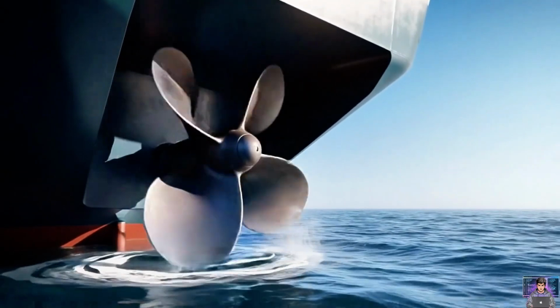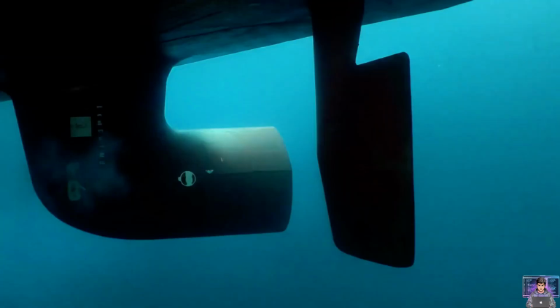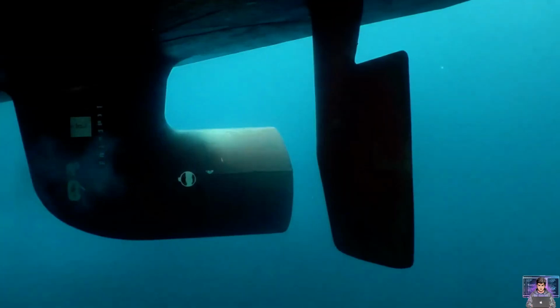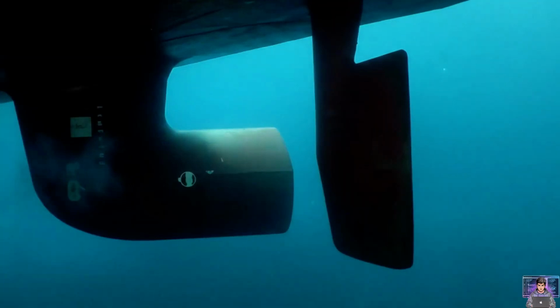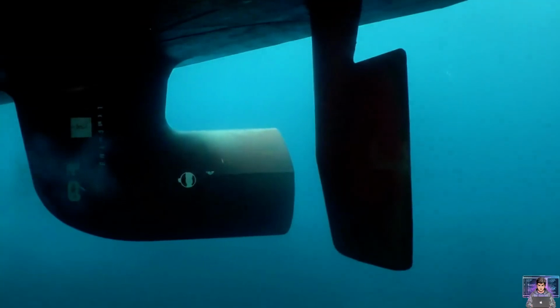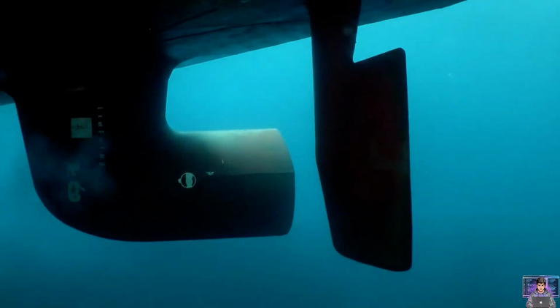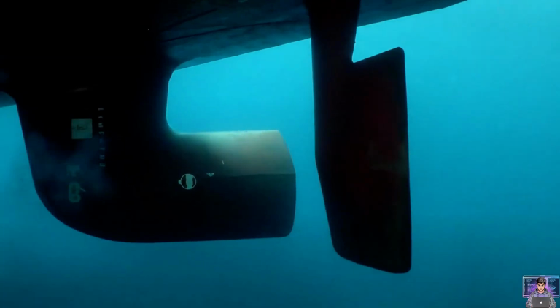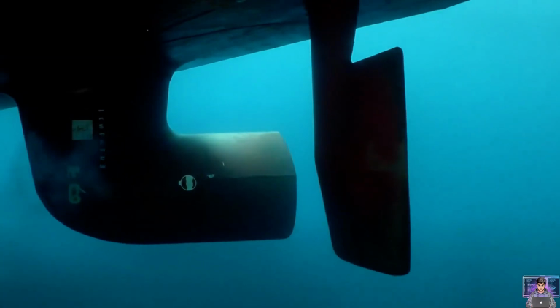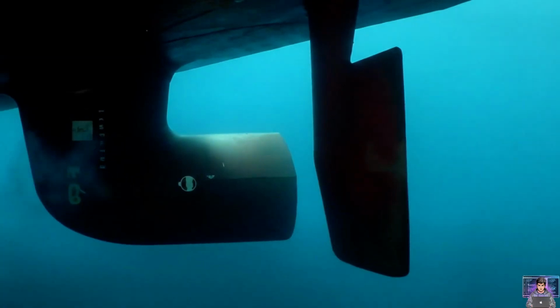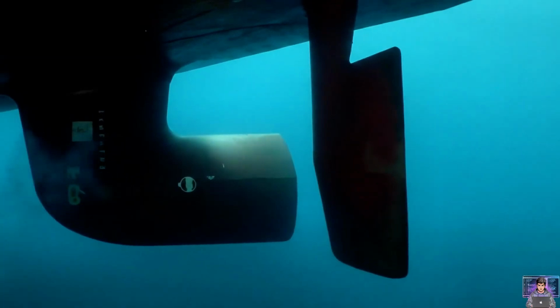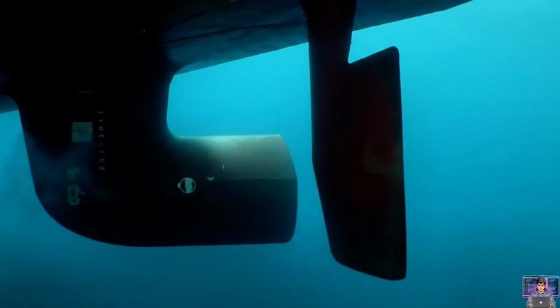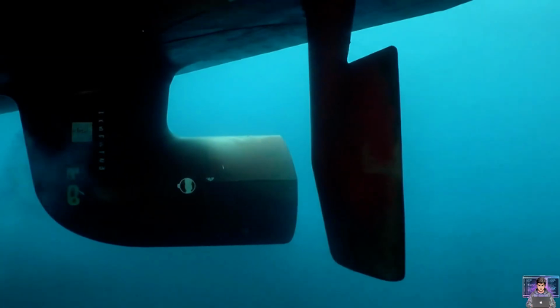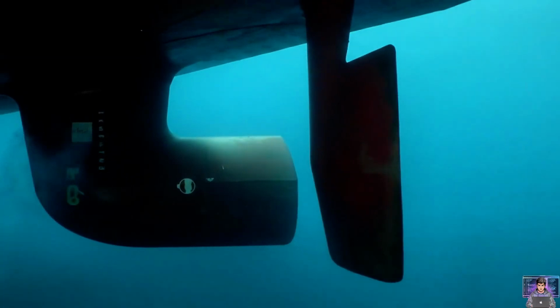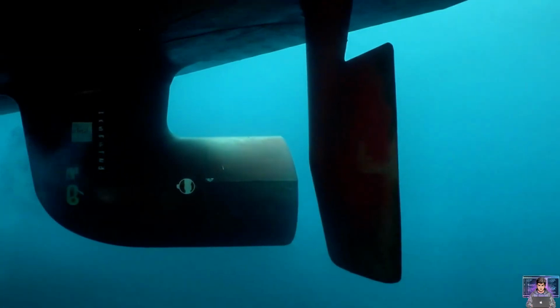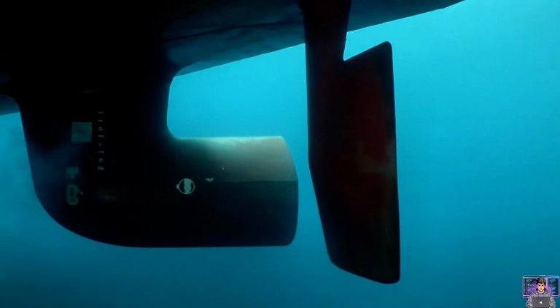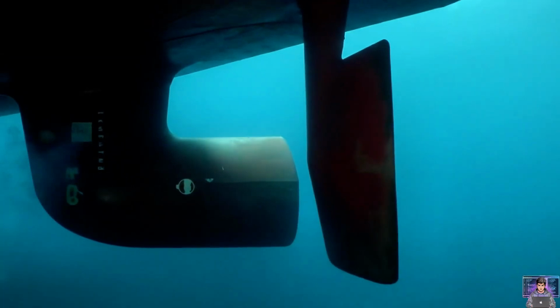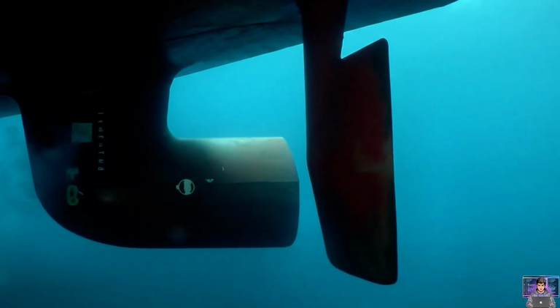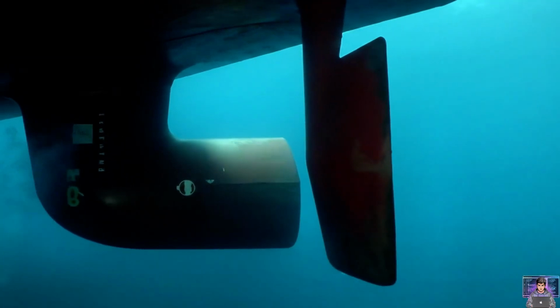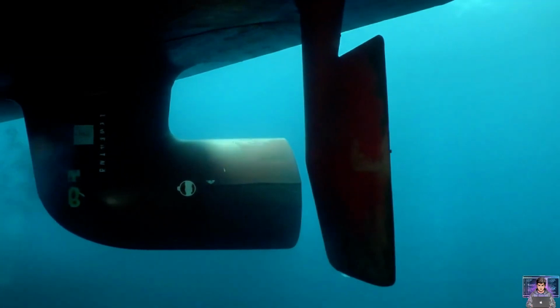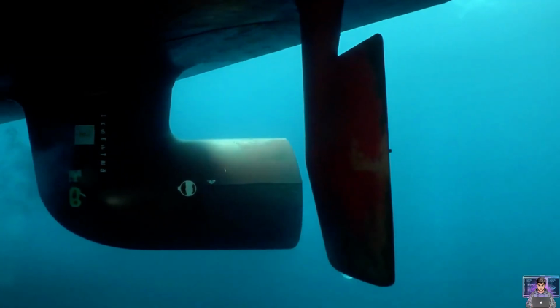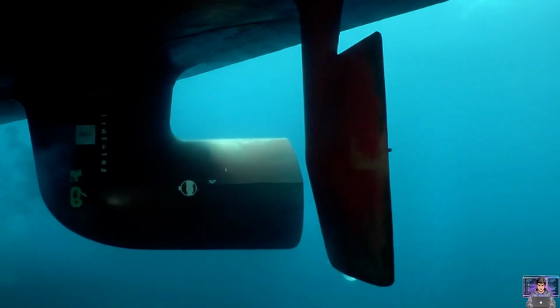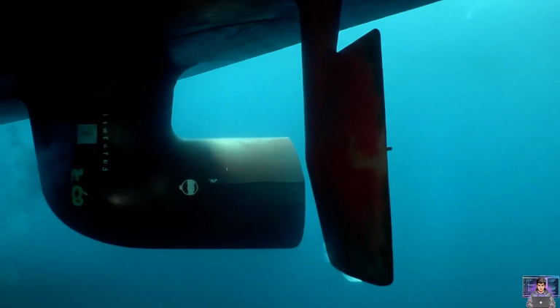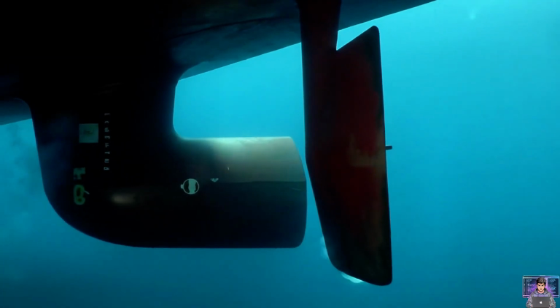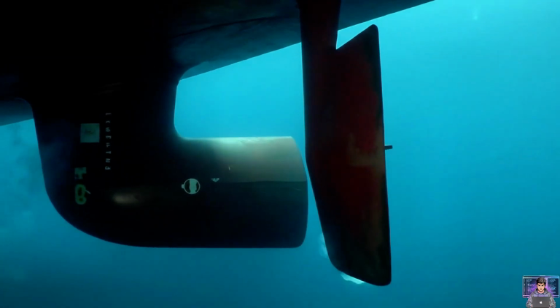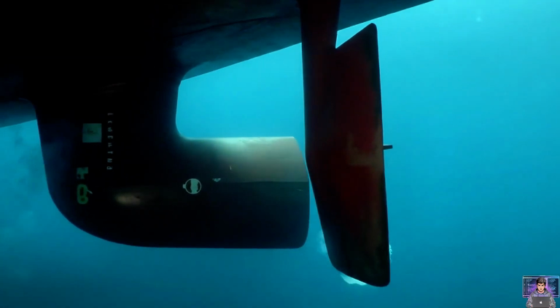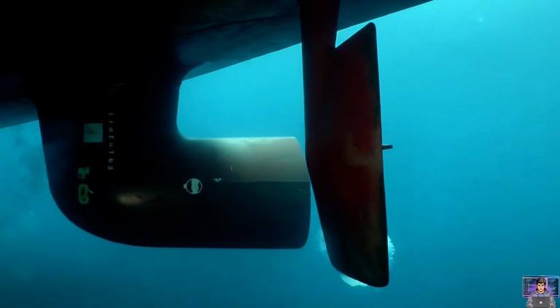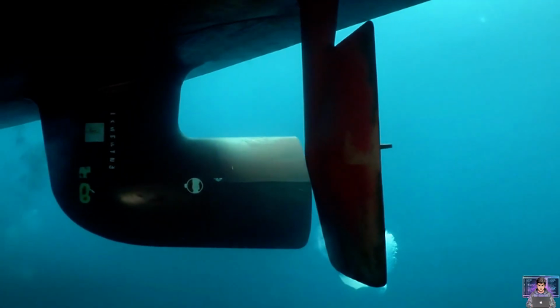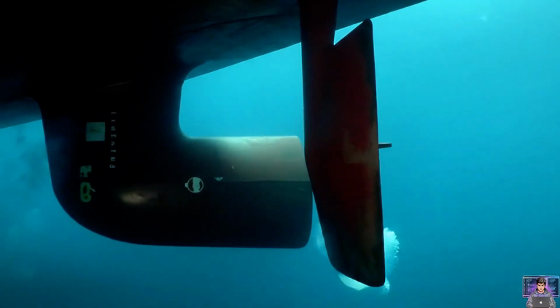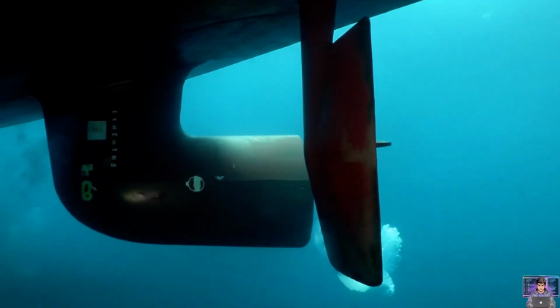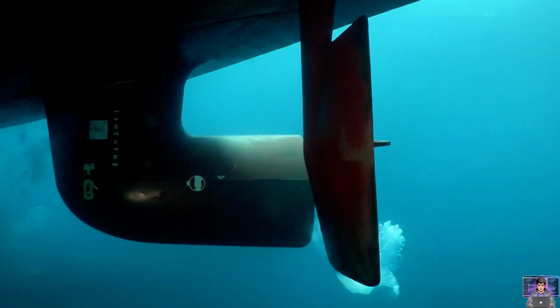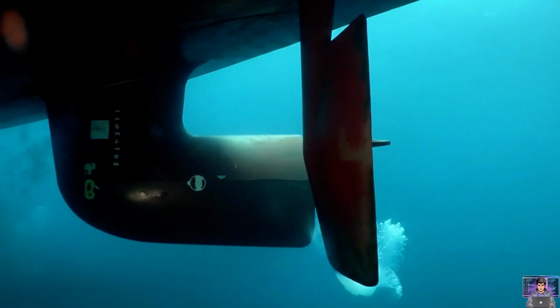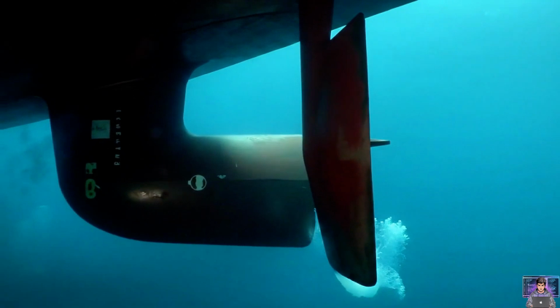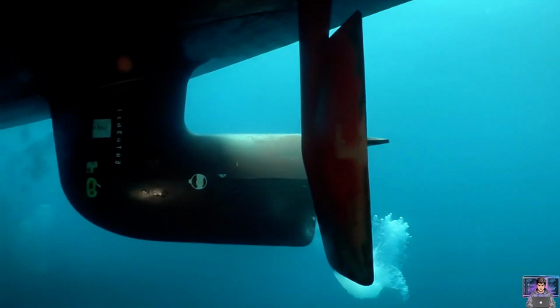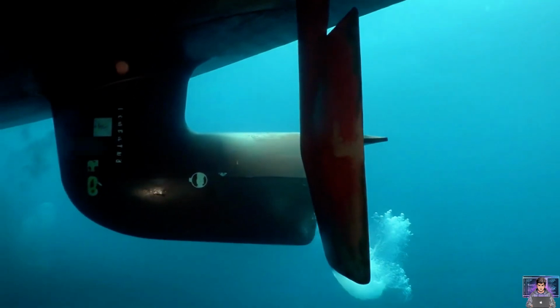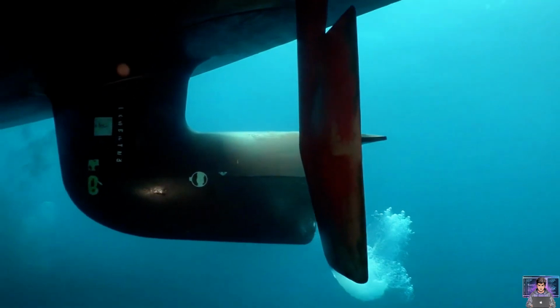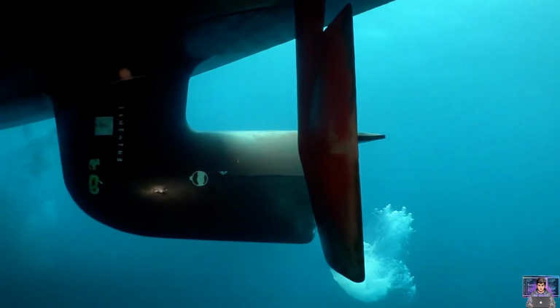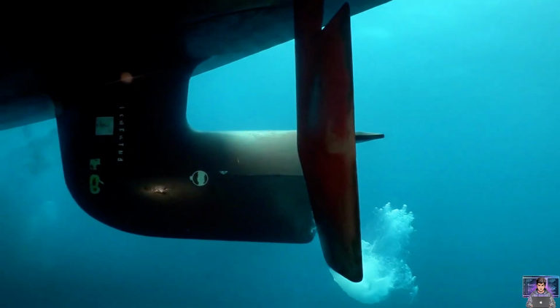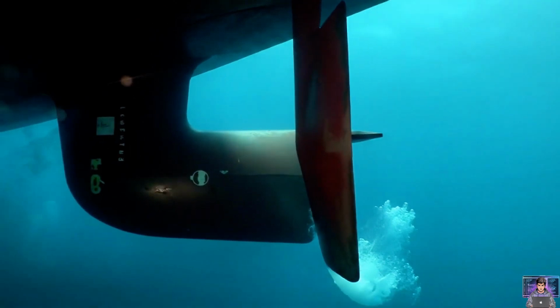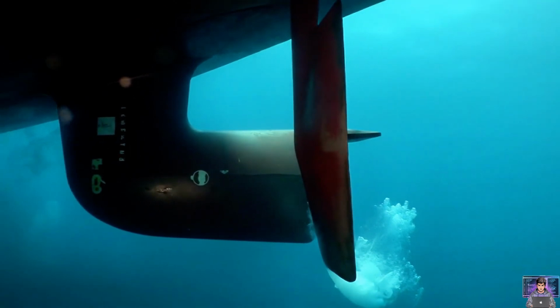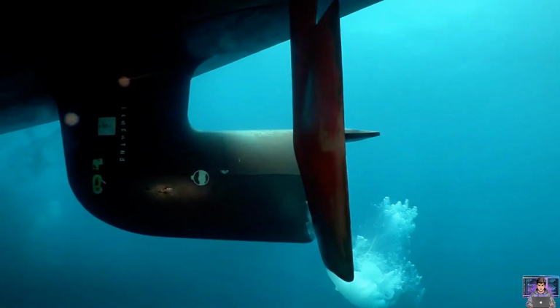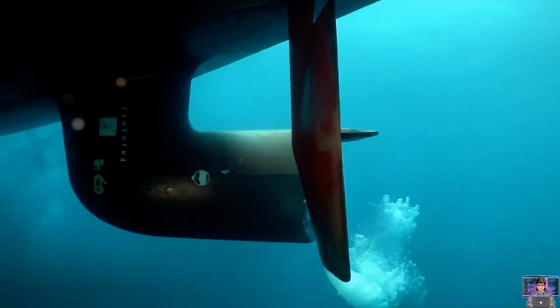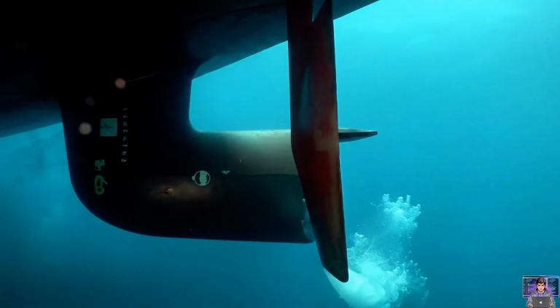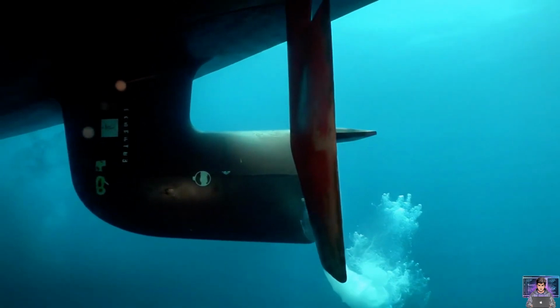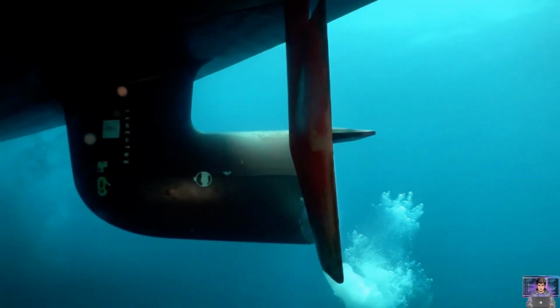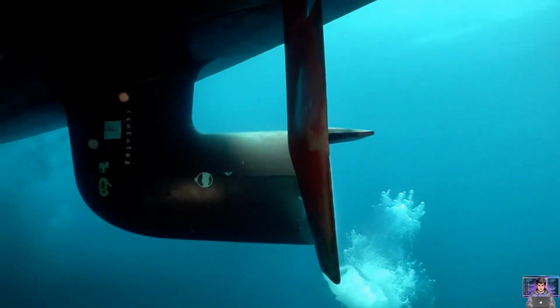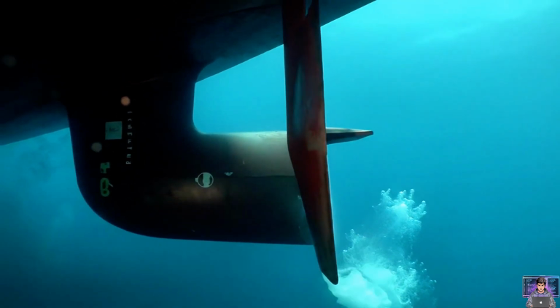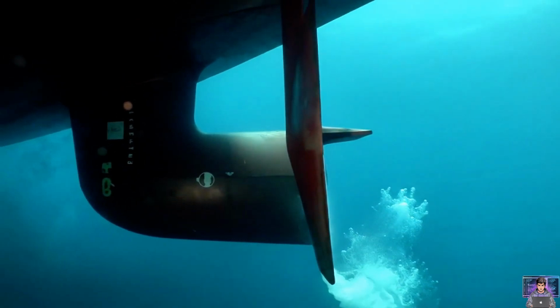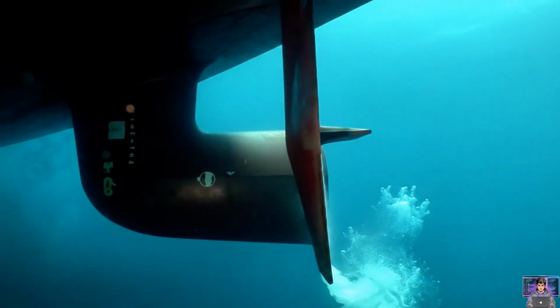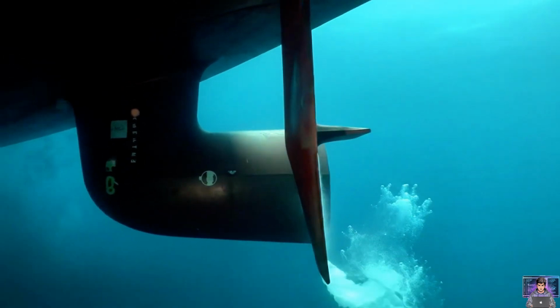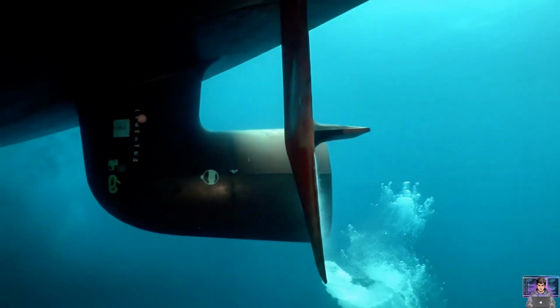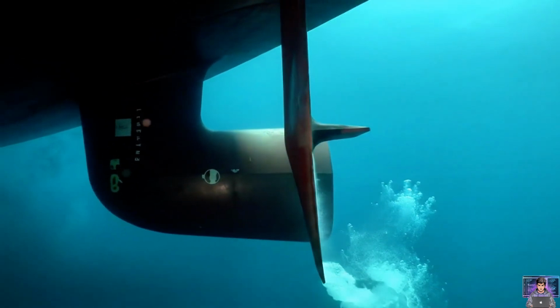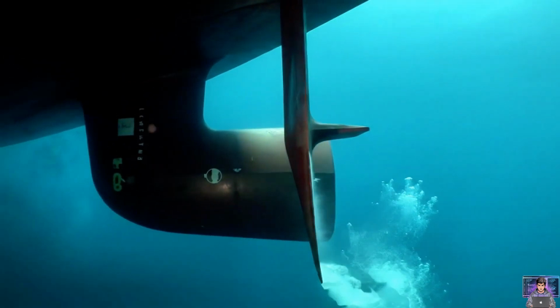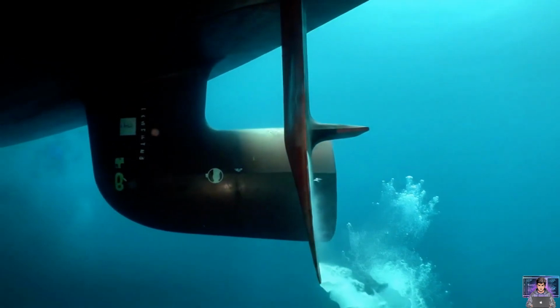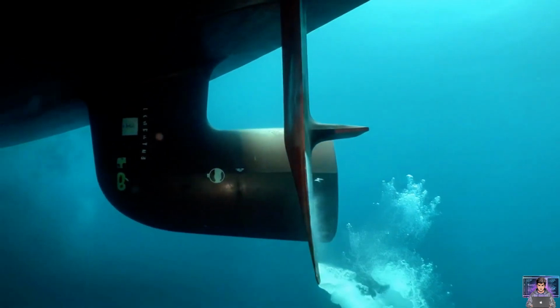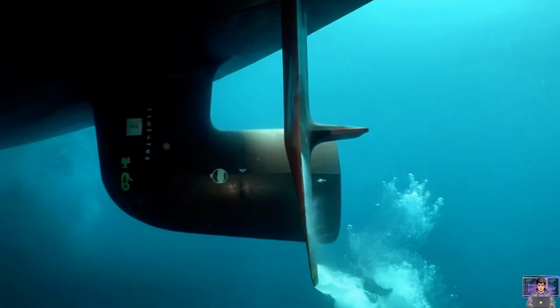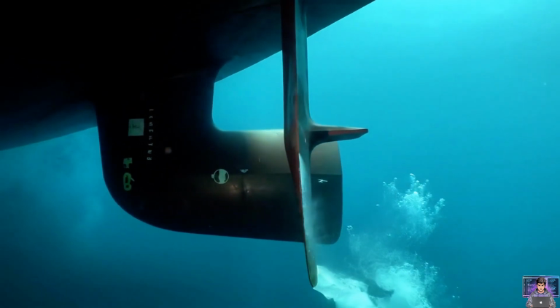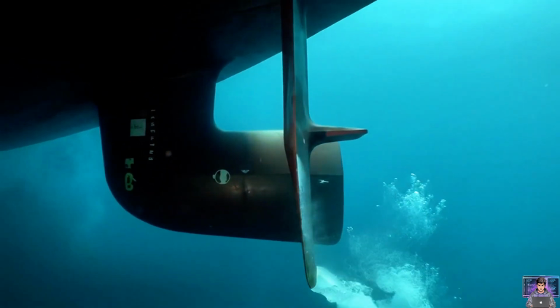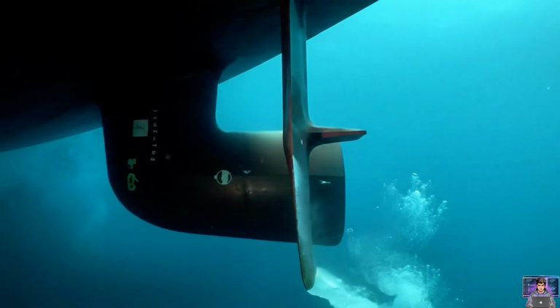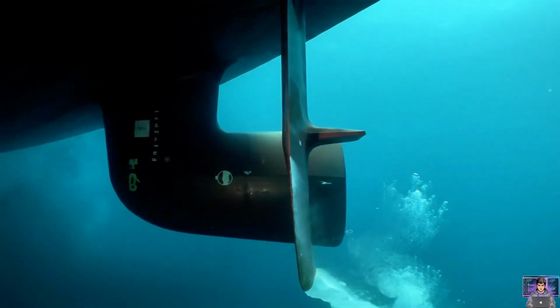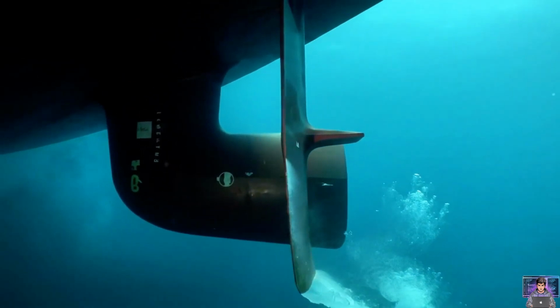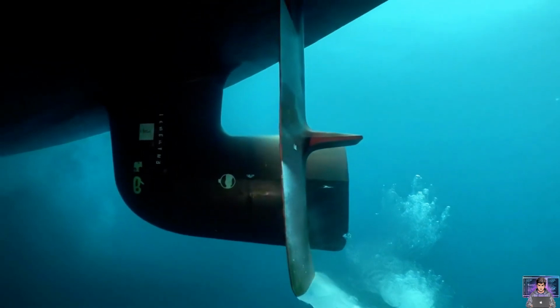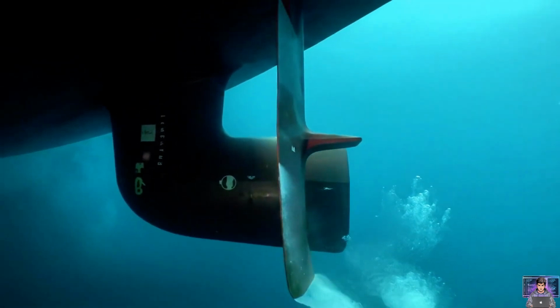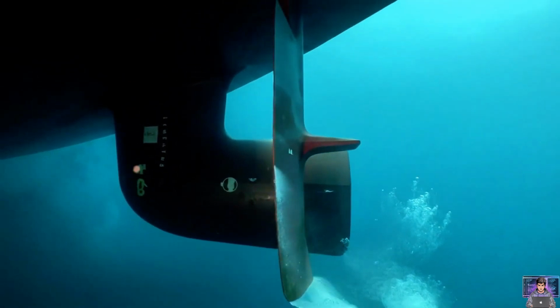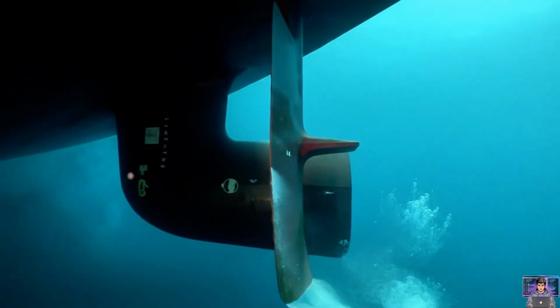The rudder steers. Changing its angle deflects water flow. This turns the ship left or right.